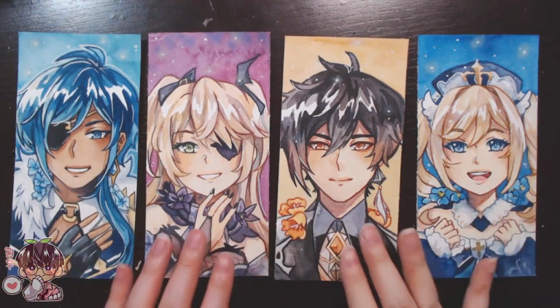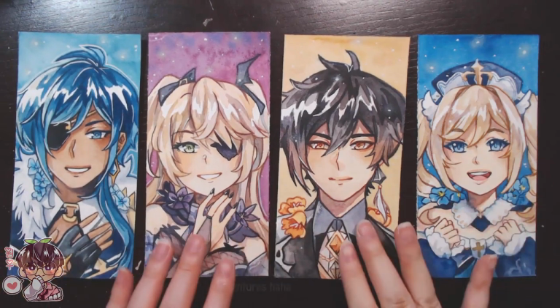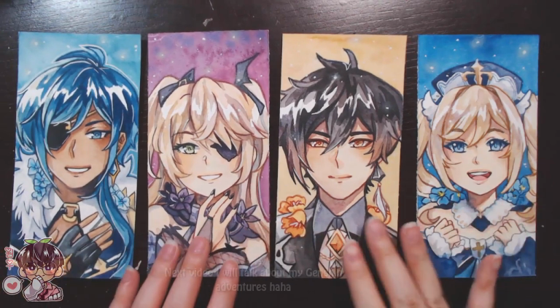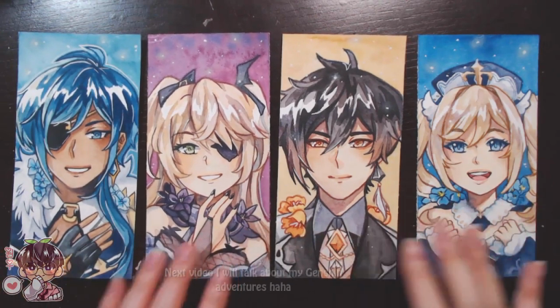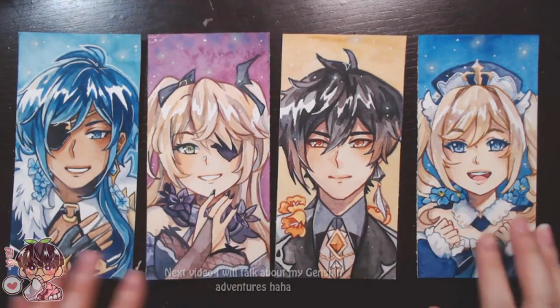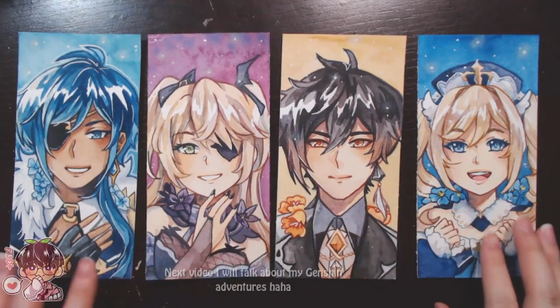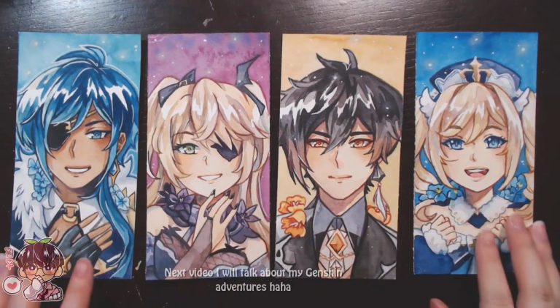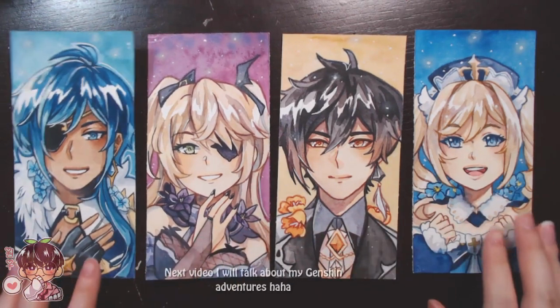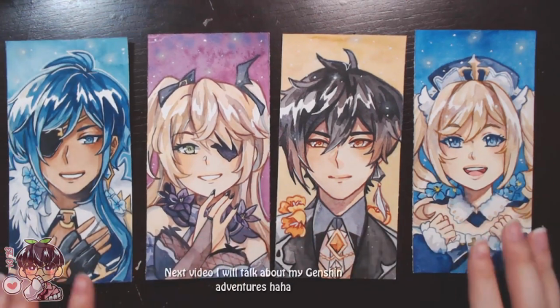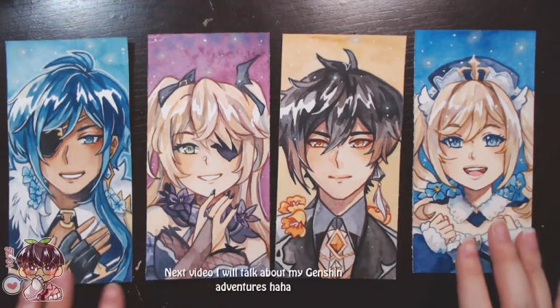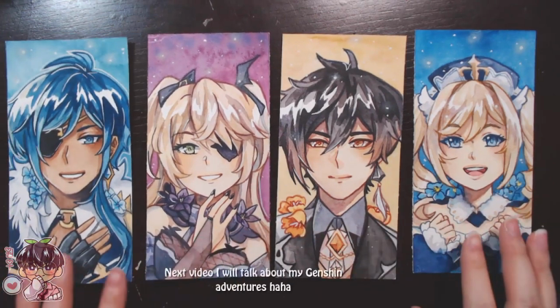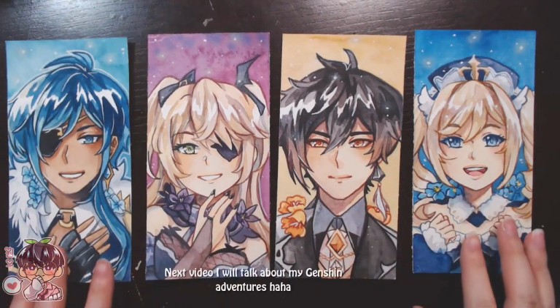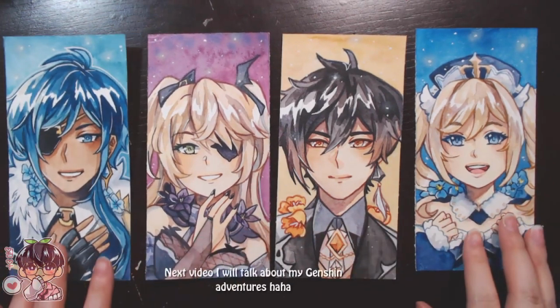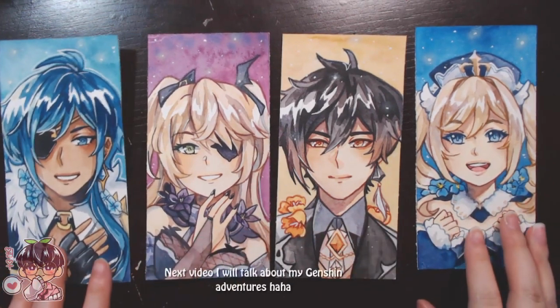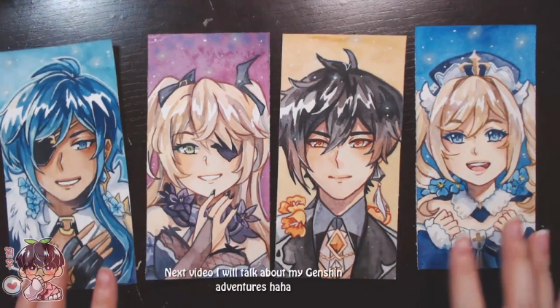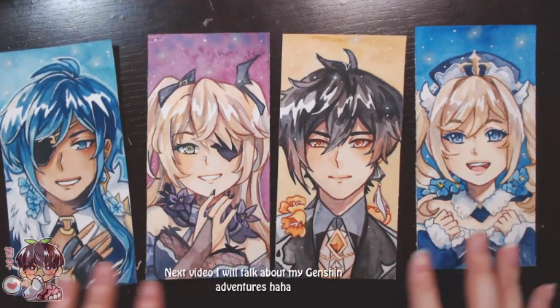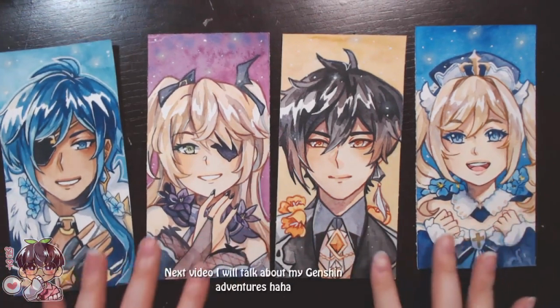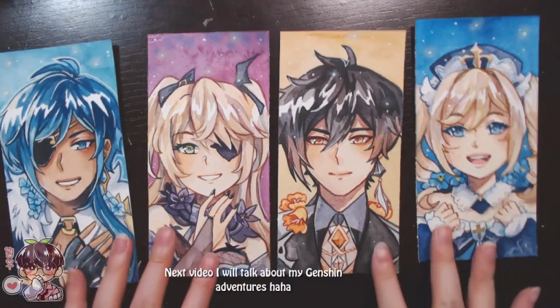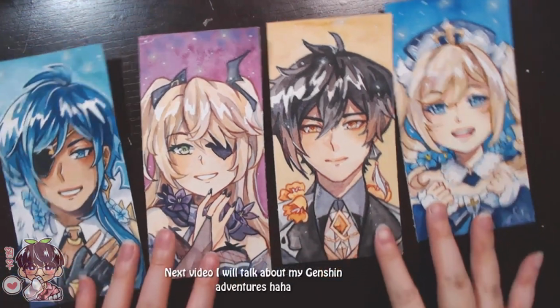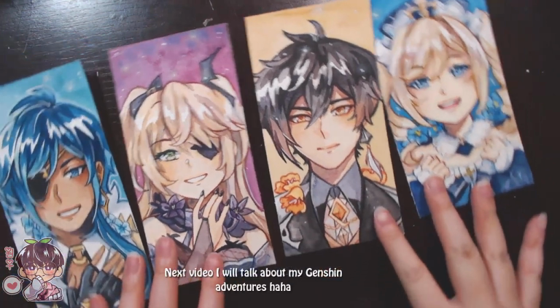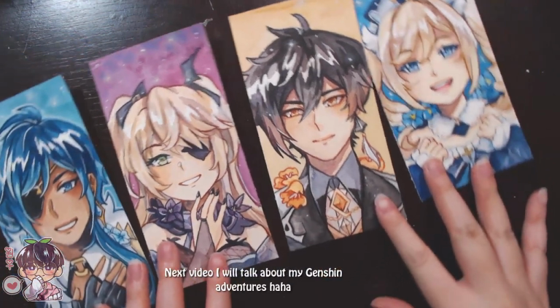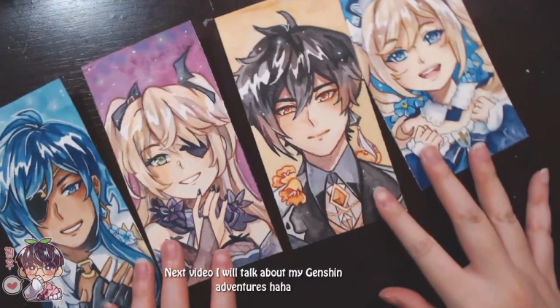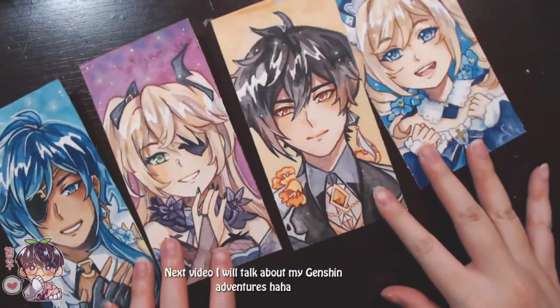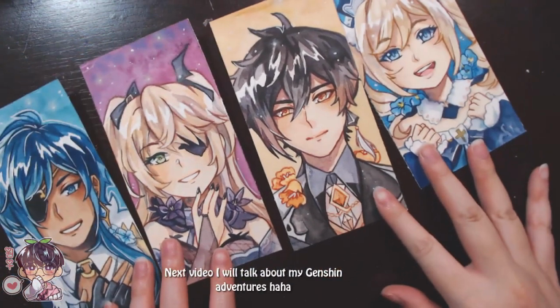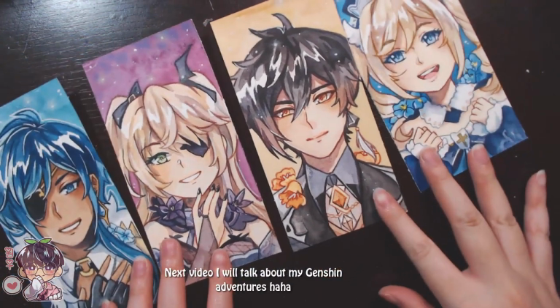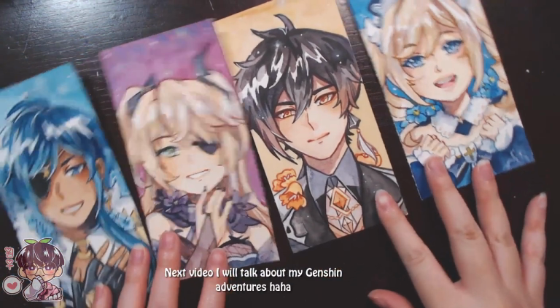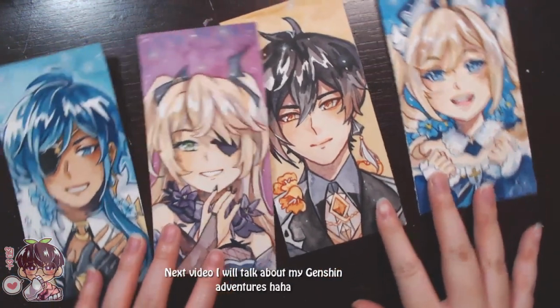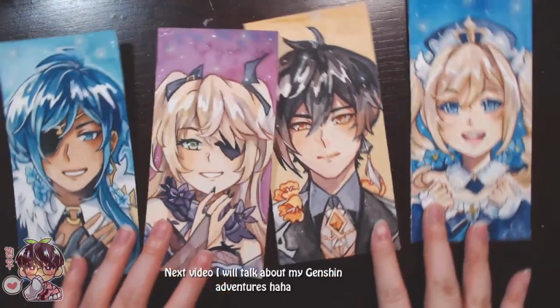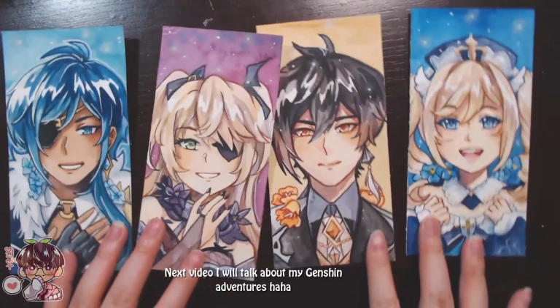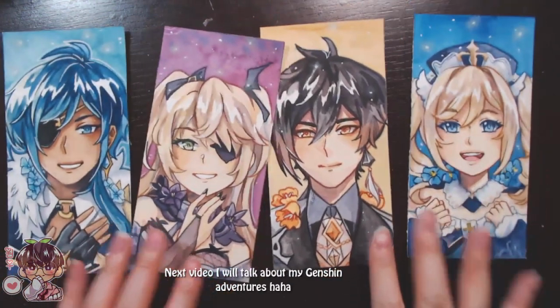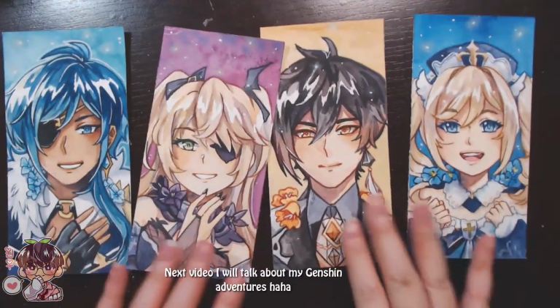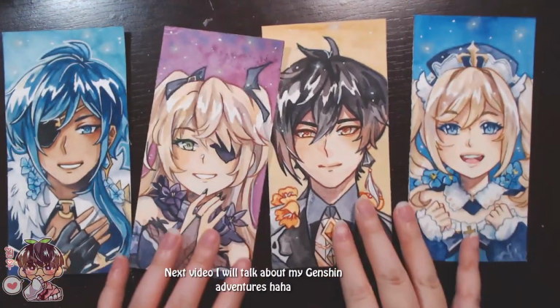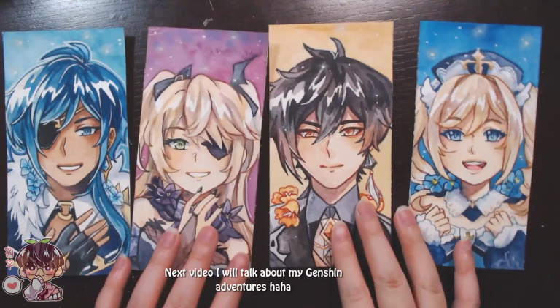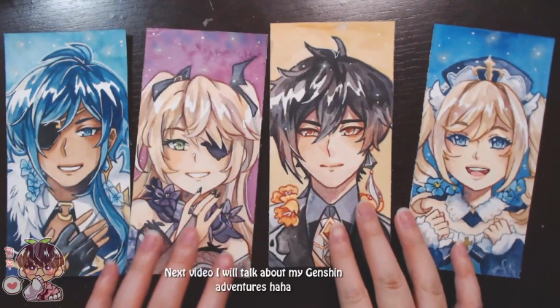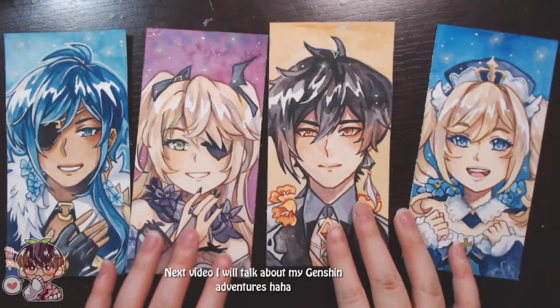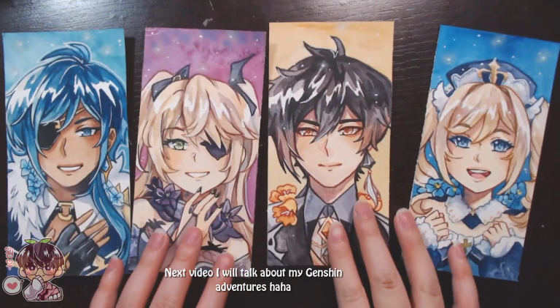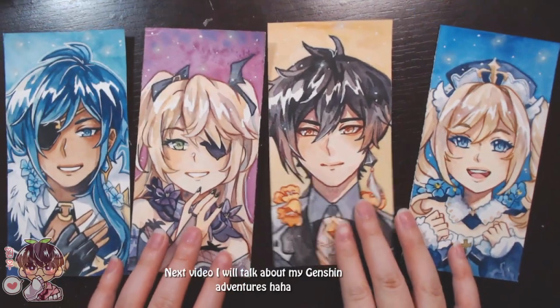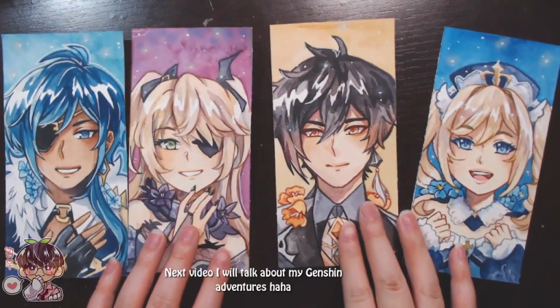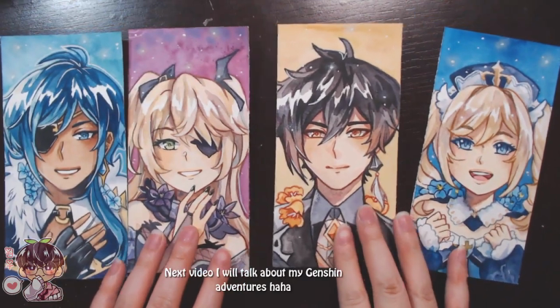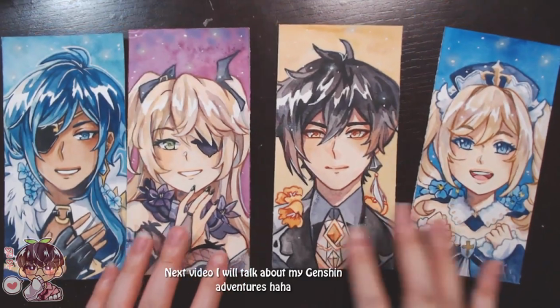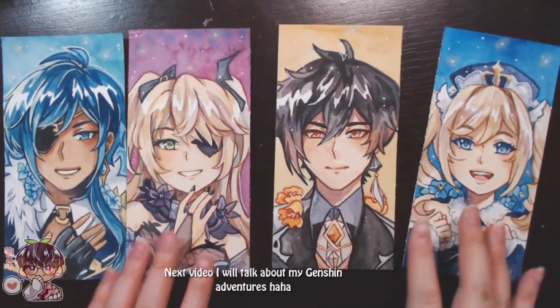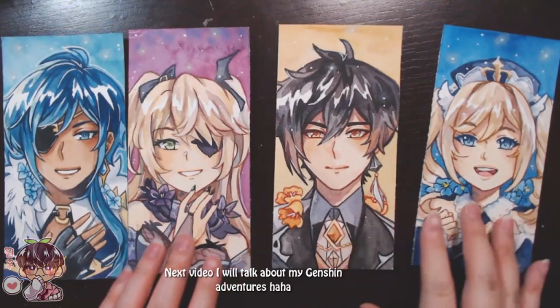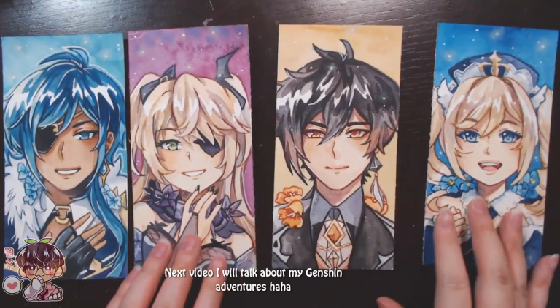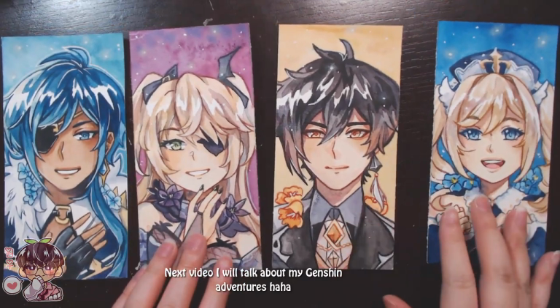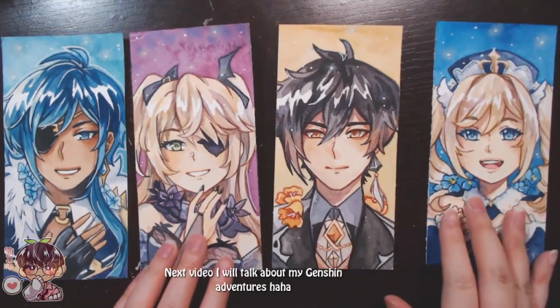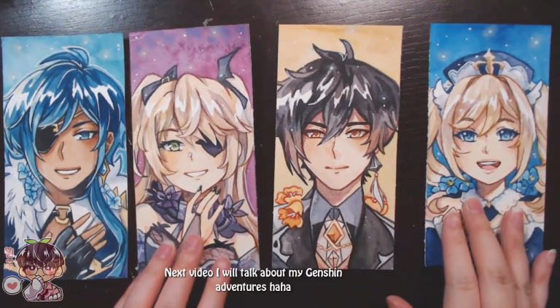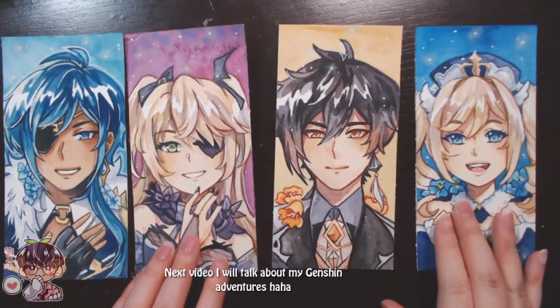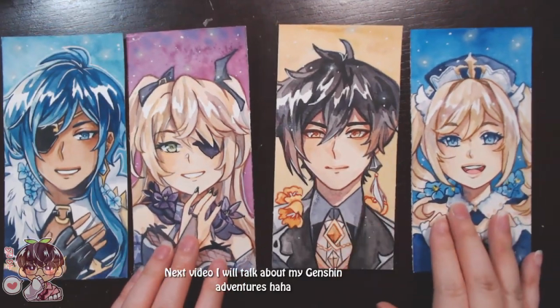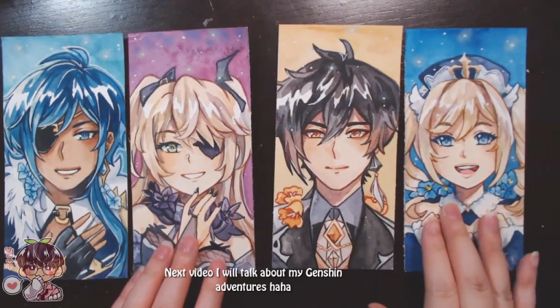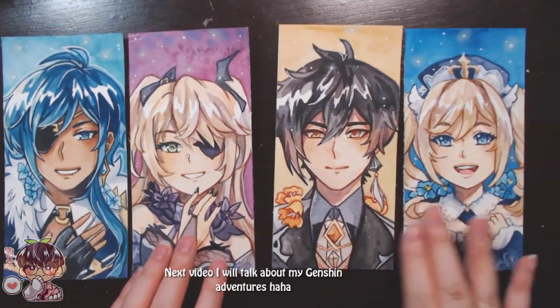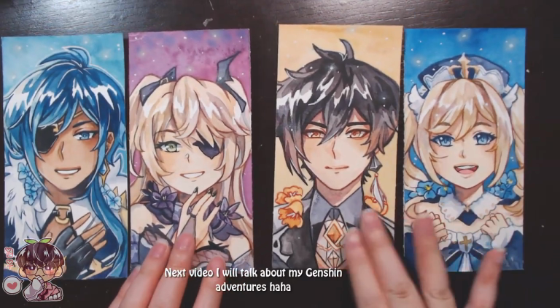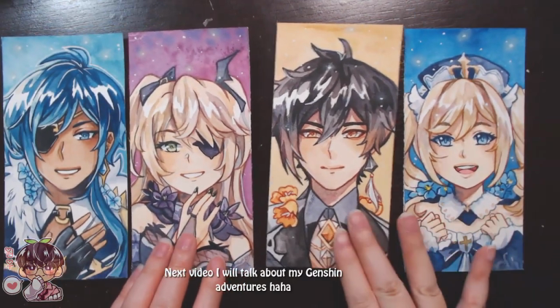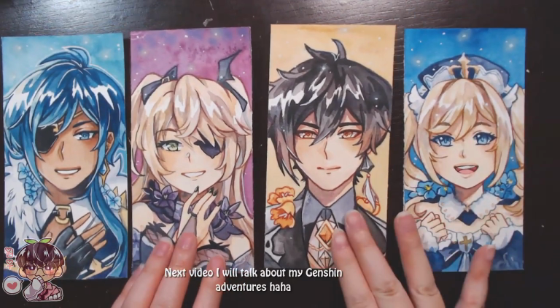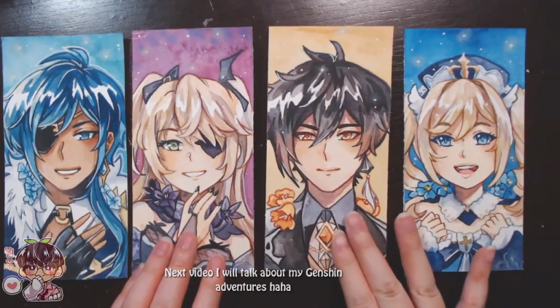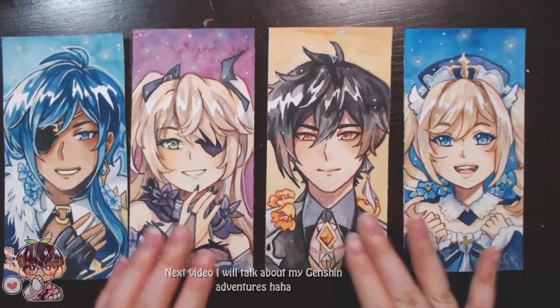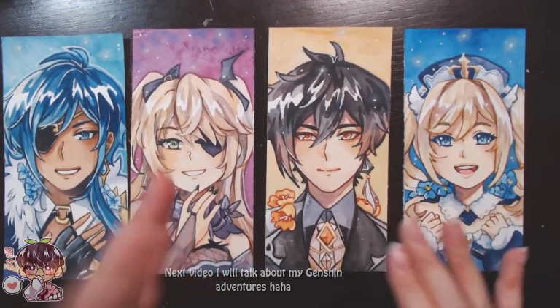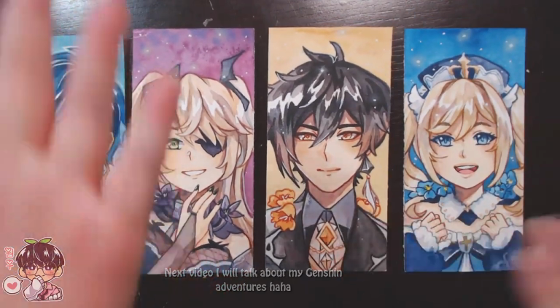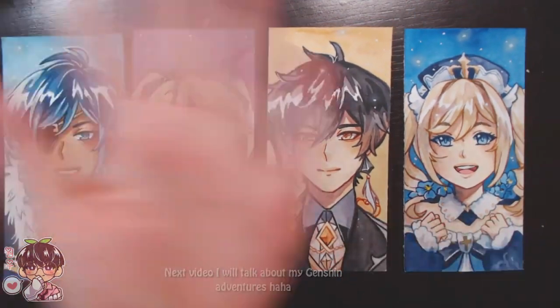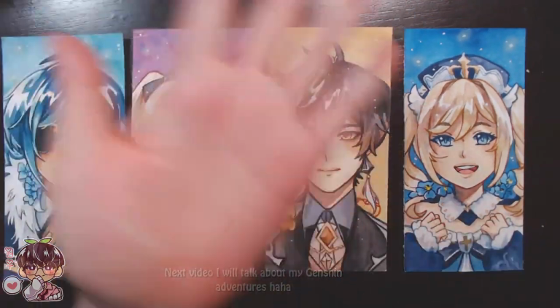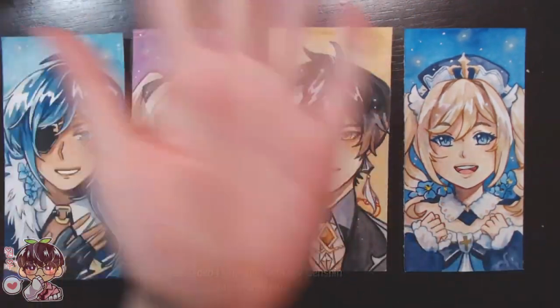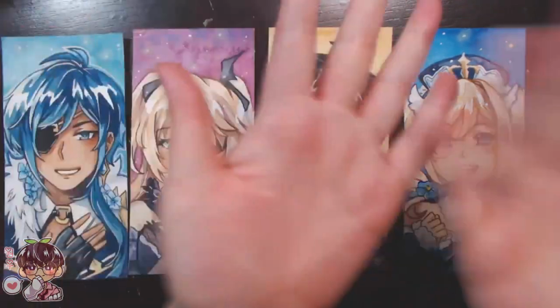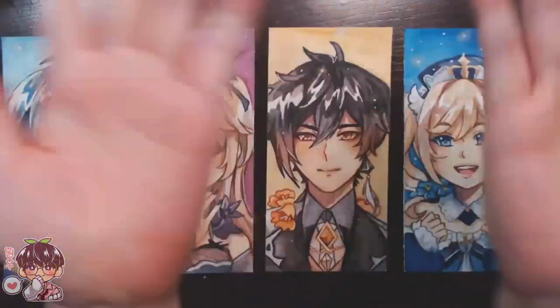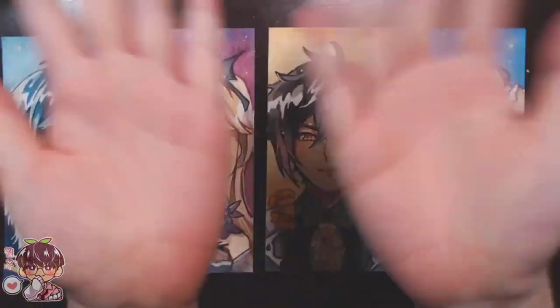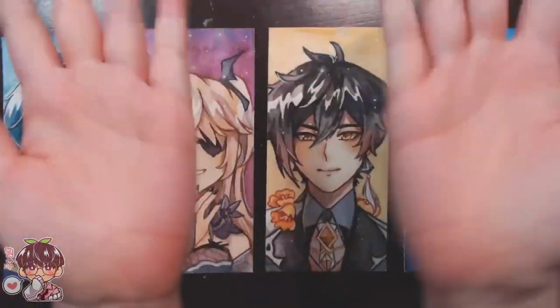I didn't realize we were at the end of the video, so I'll talk about that in another video. Thank you for watching, bye!